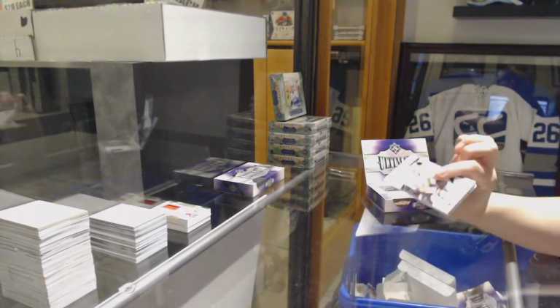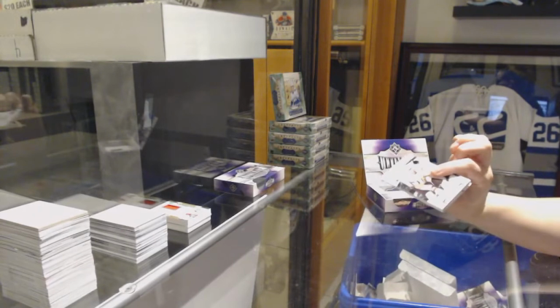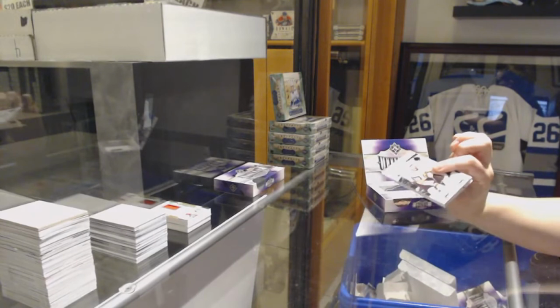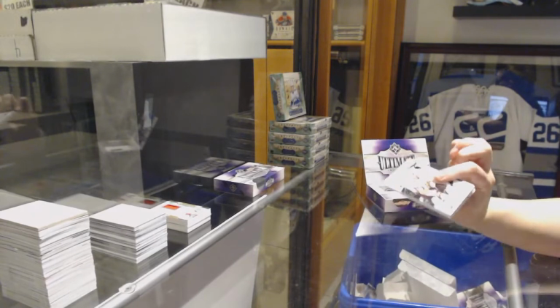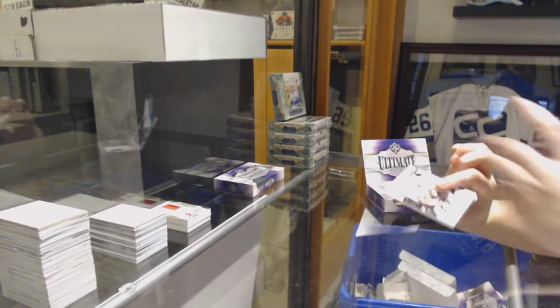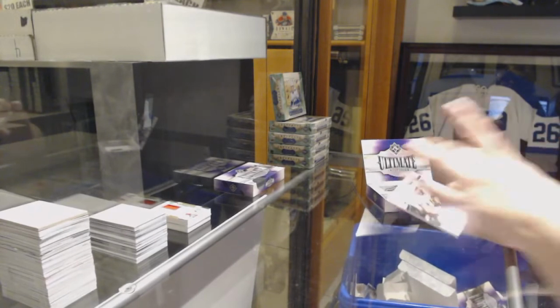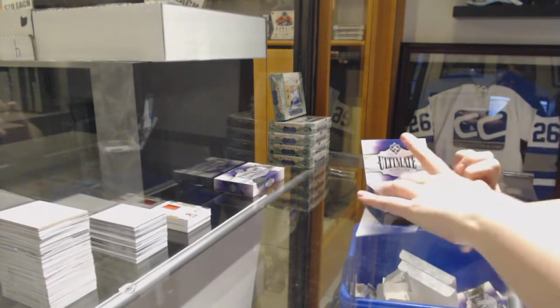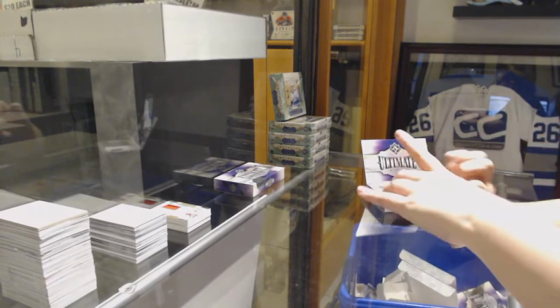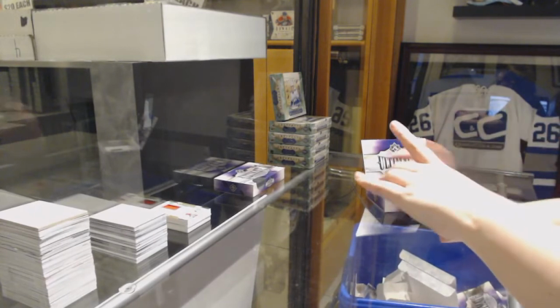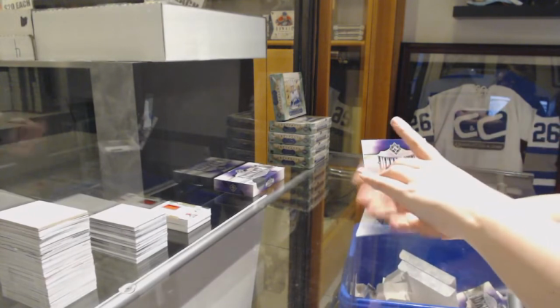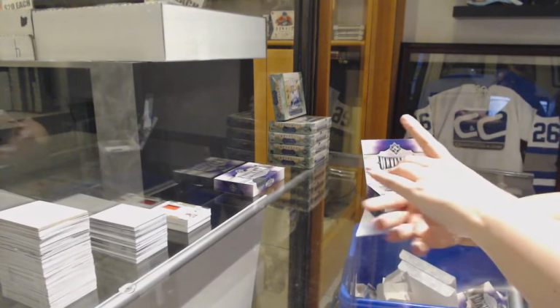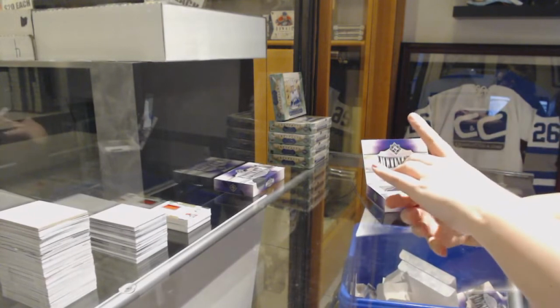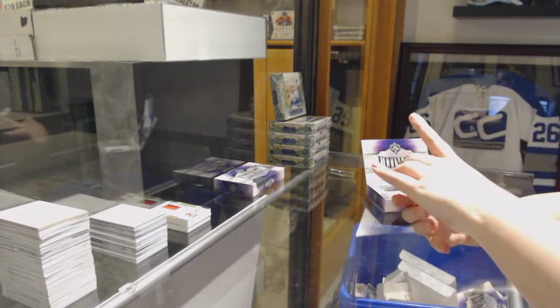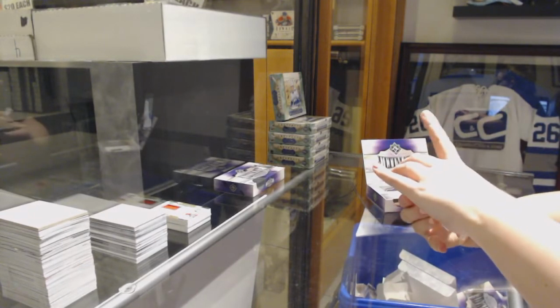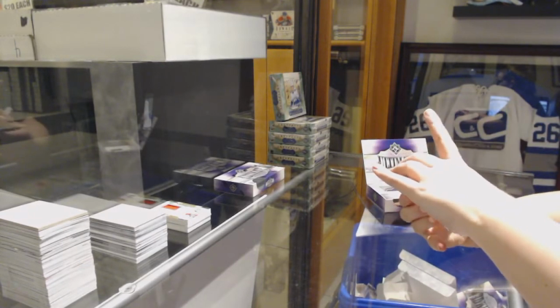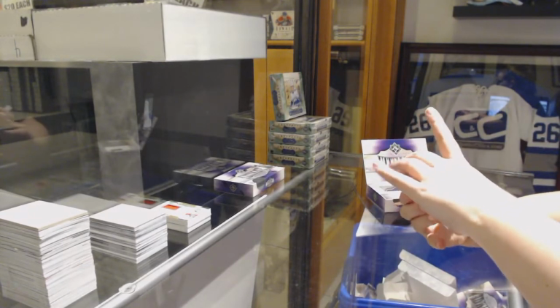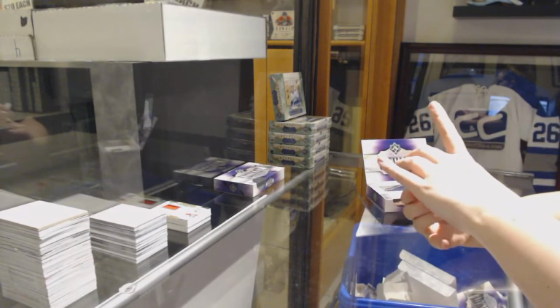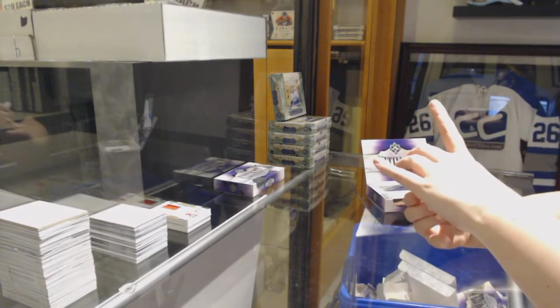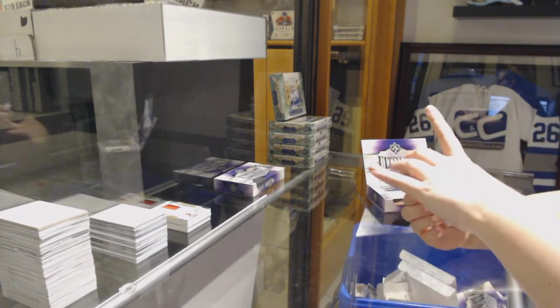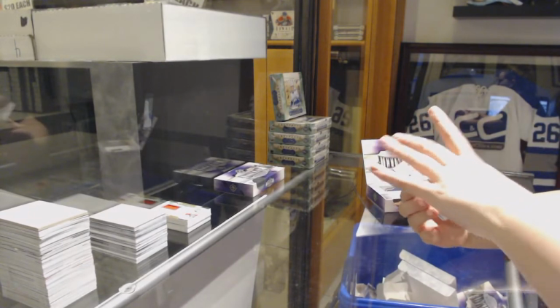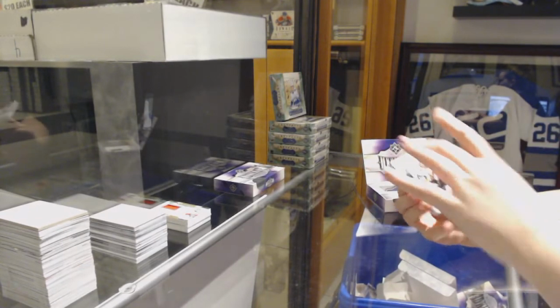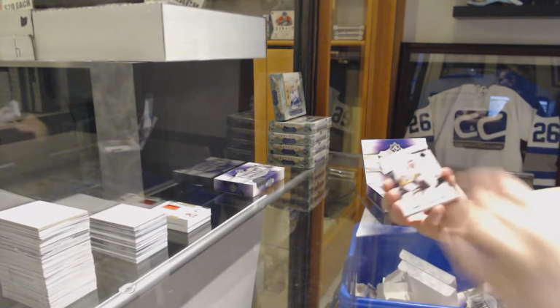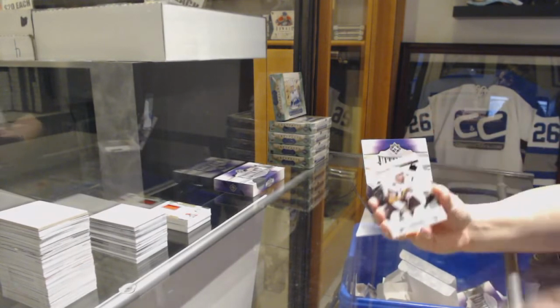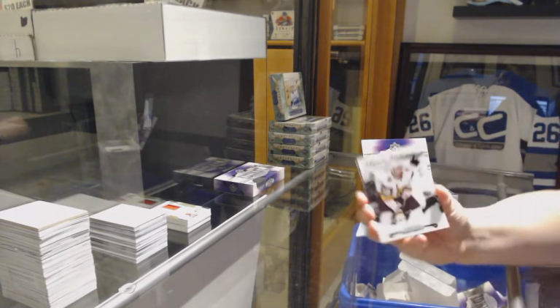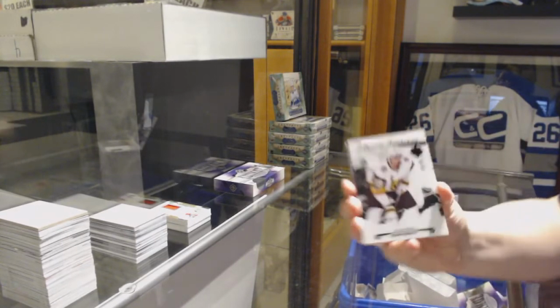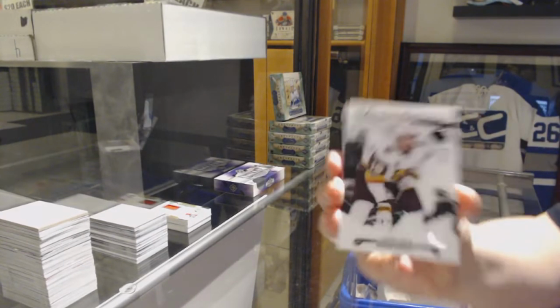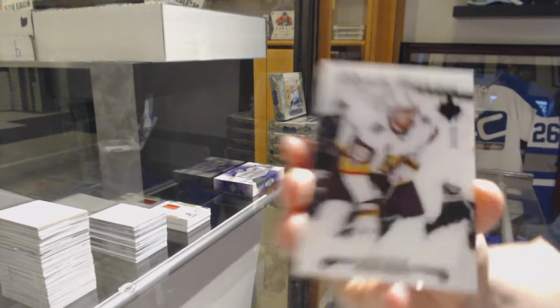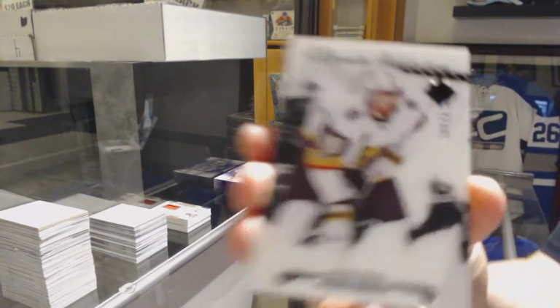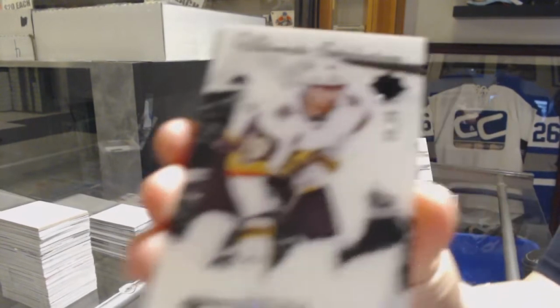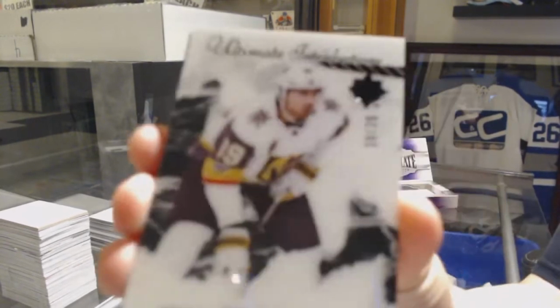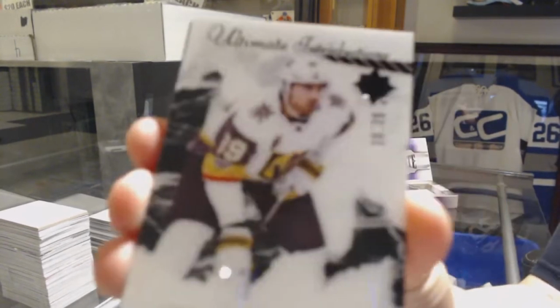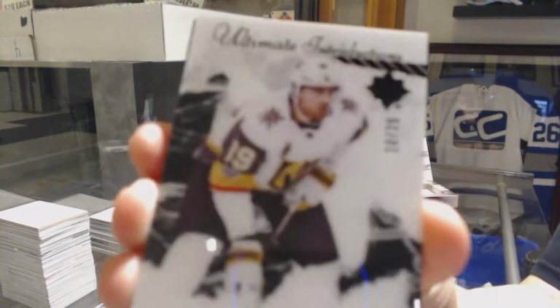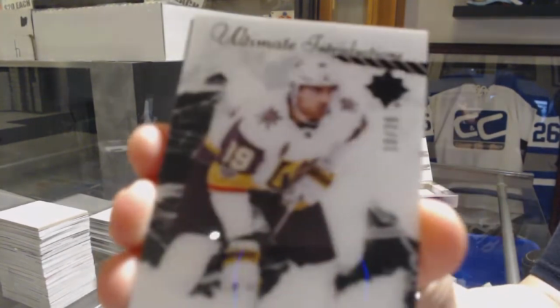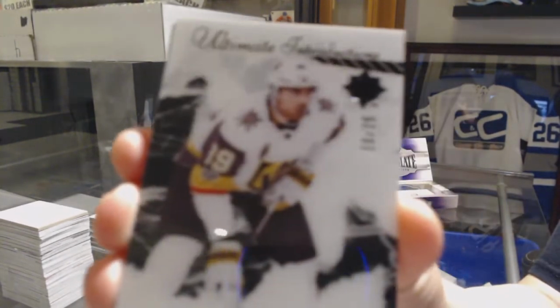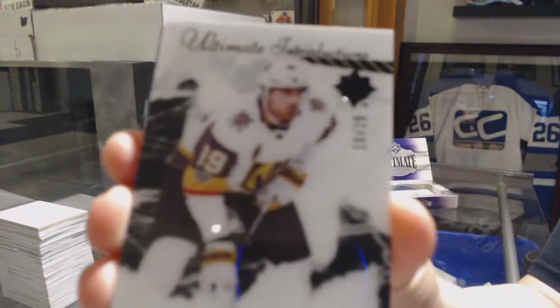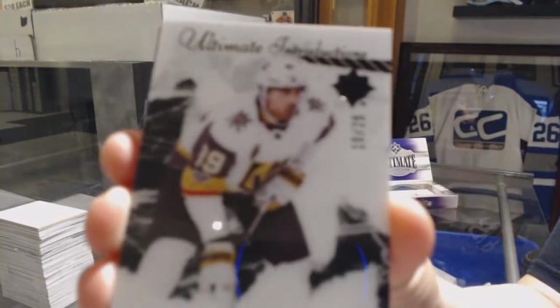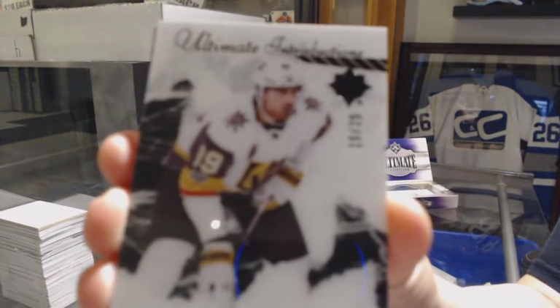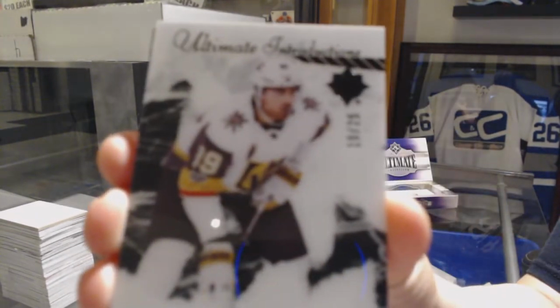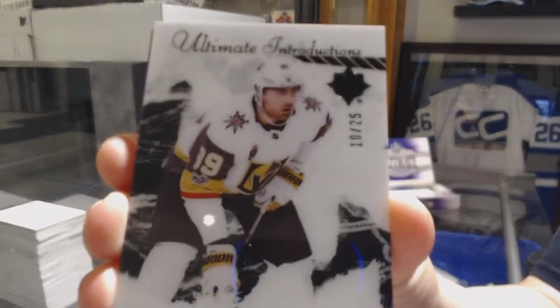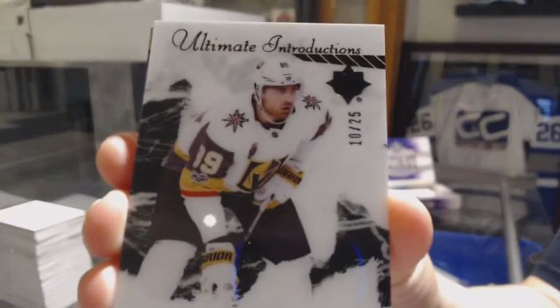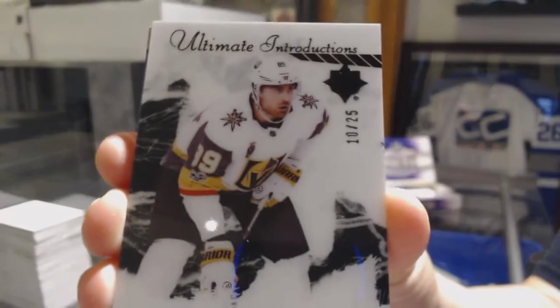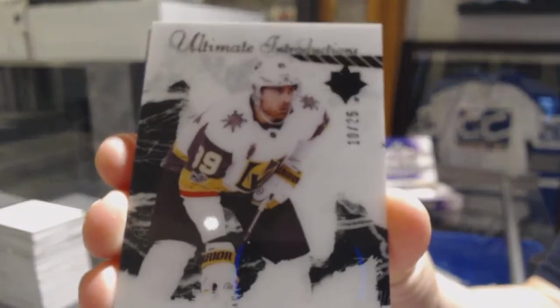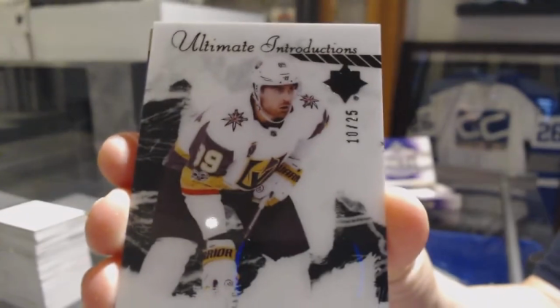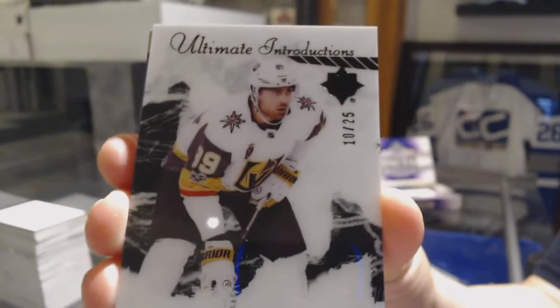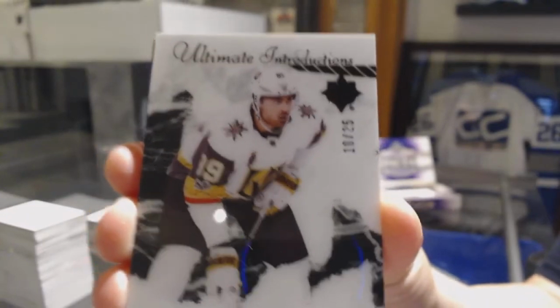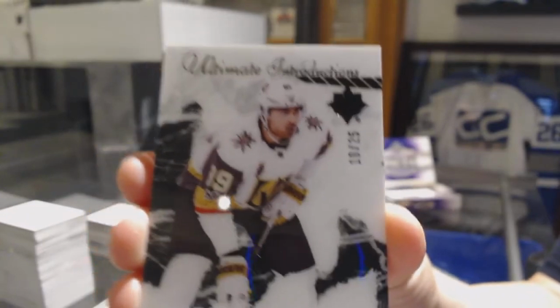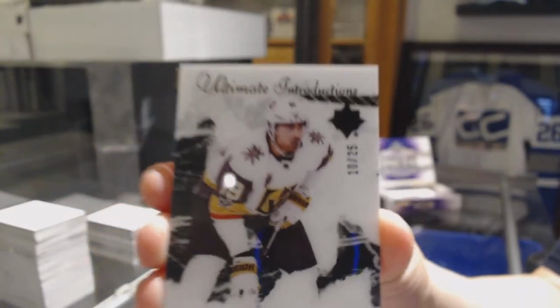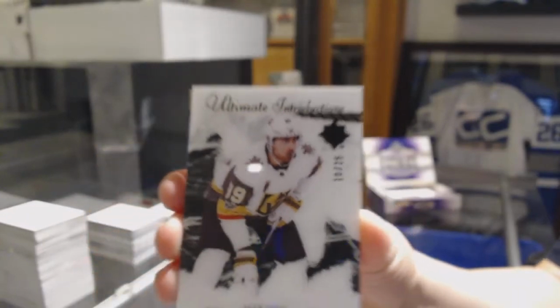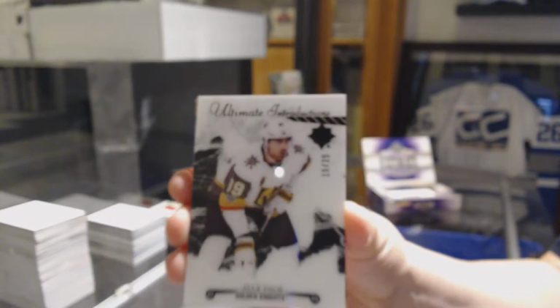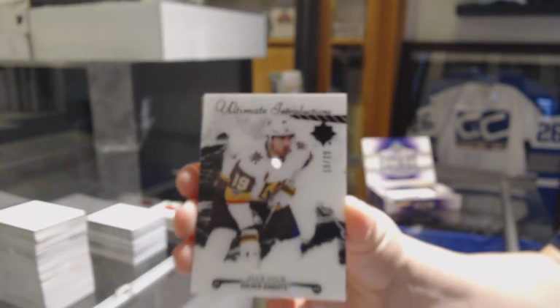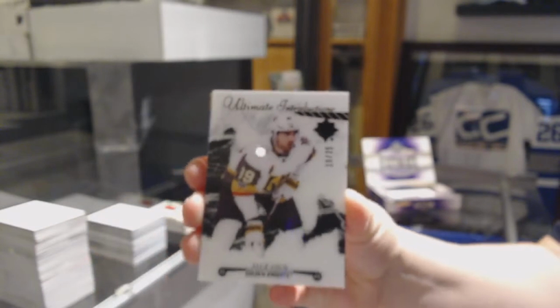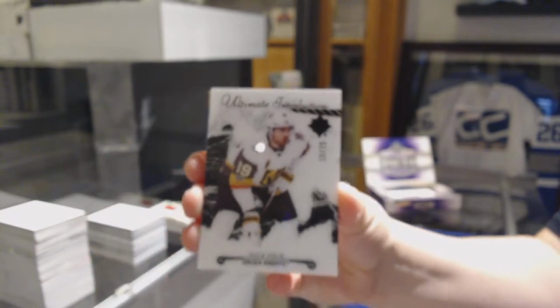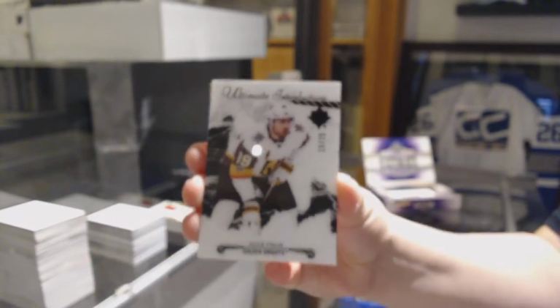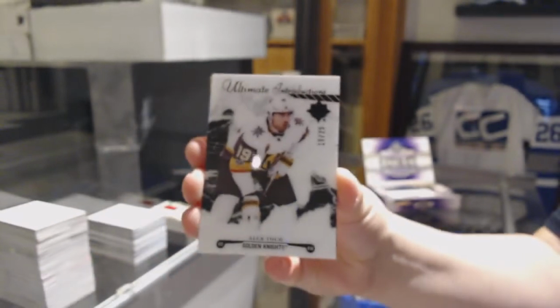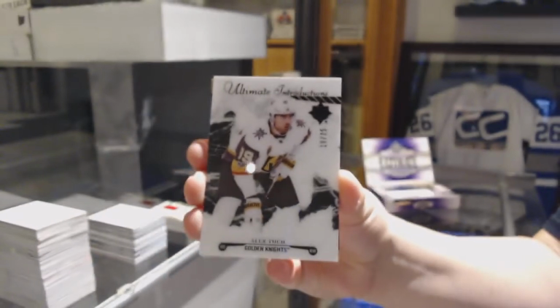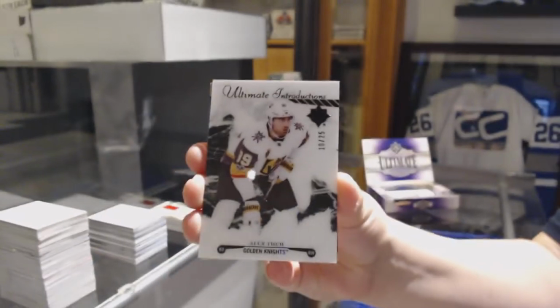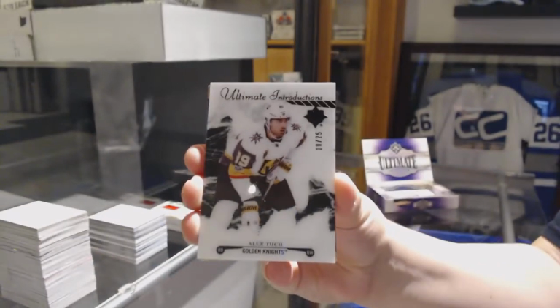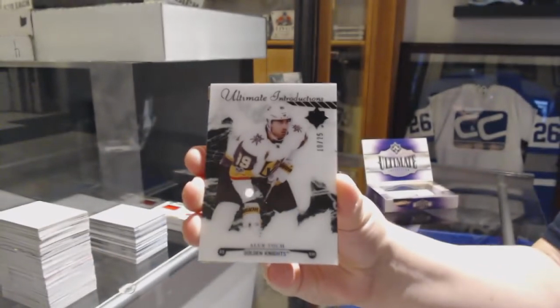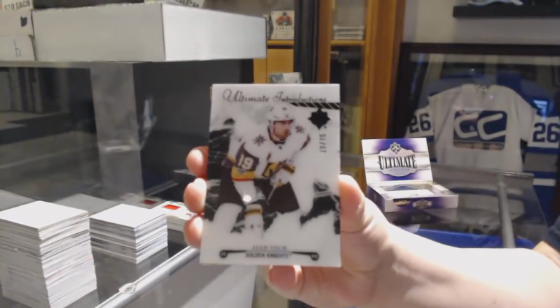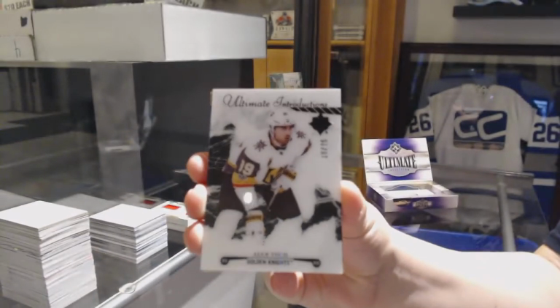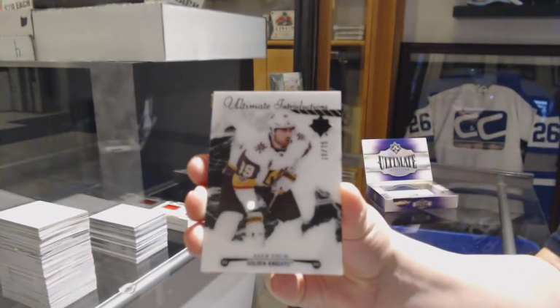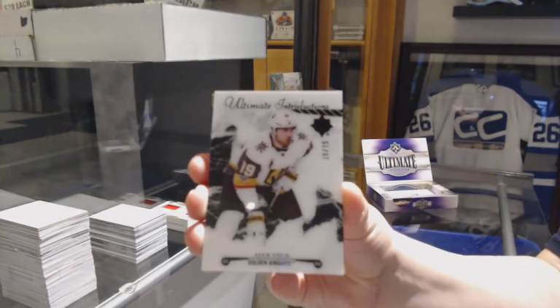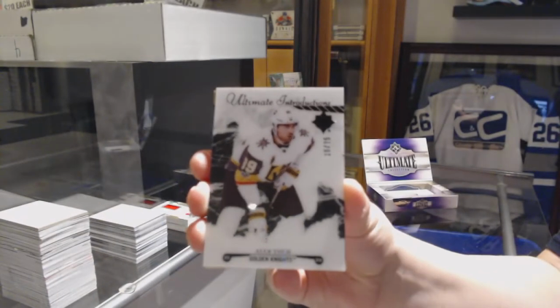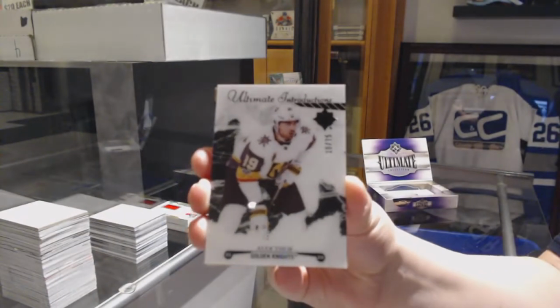We've got an Introductions Black number to 25 for the Vegas Golden Knights, Alex Tuck.